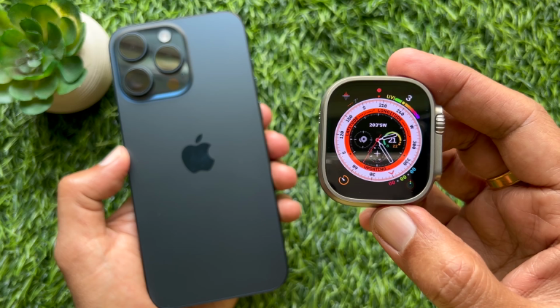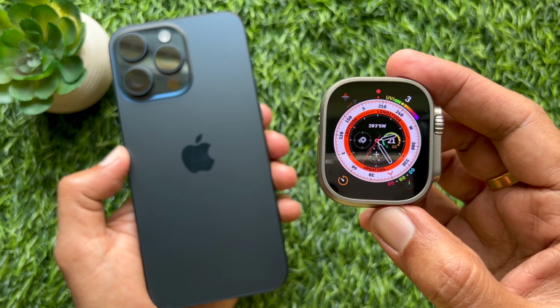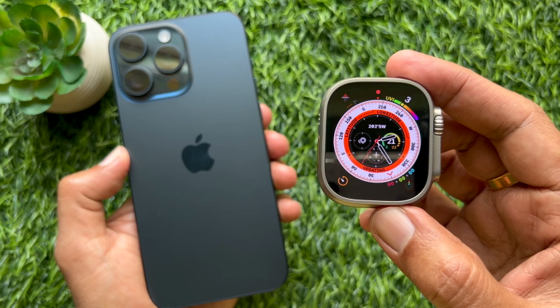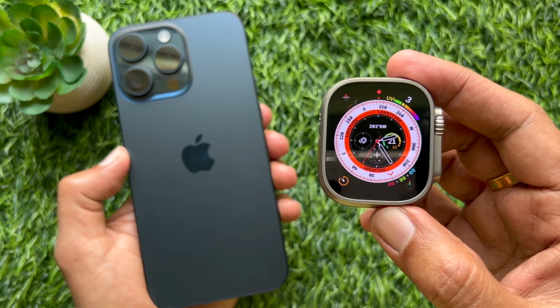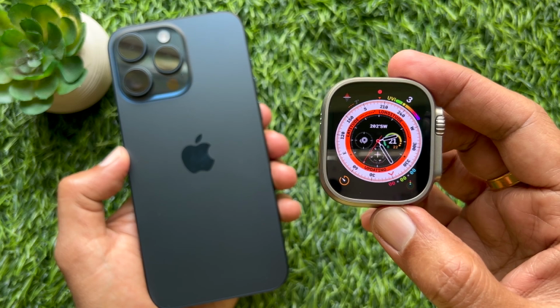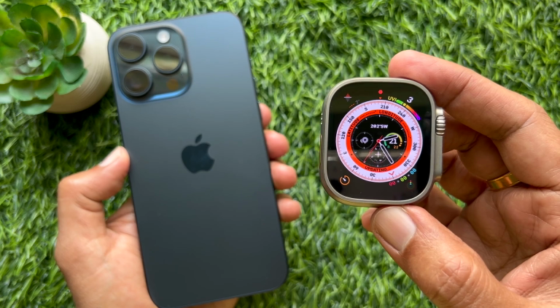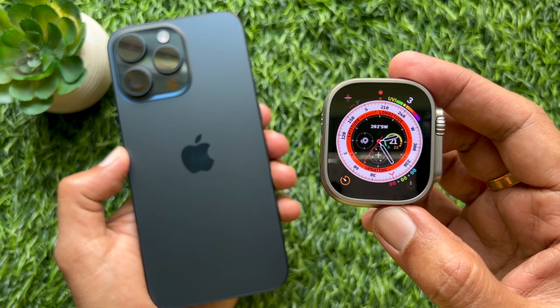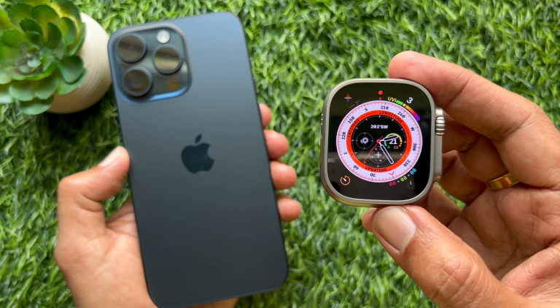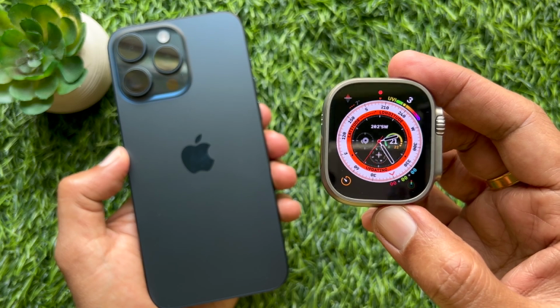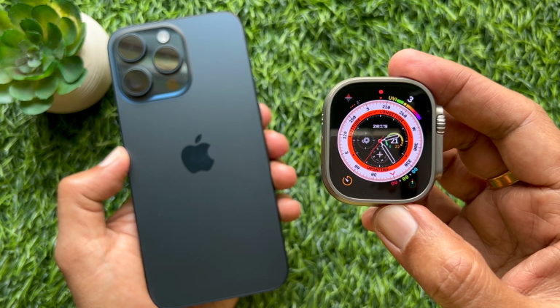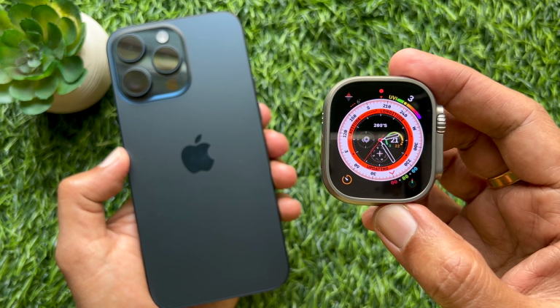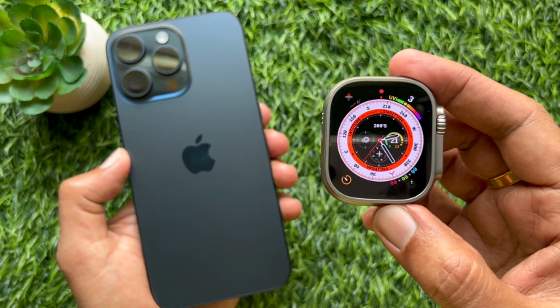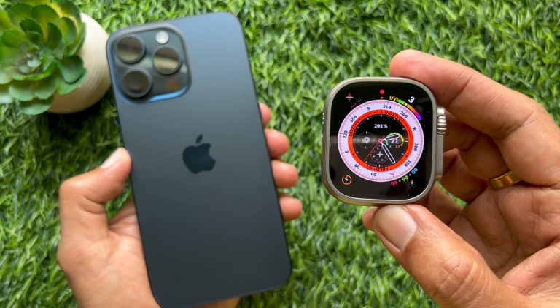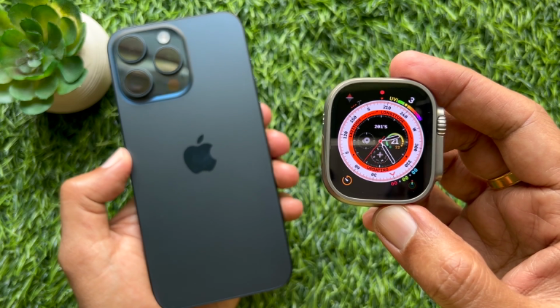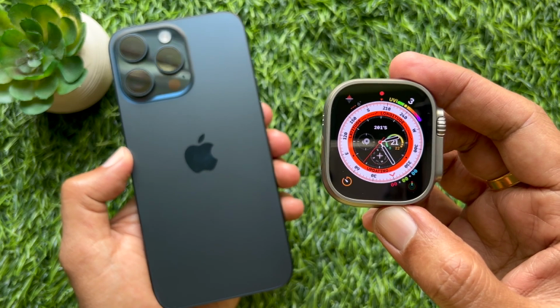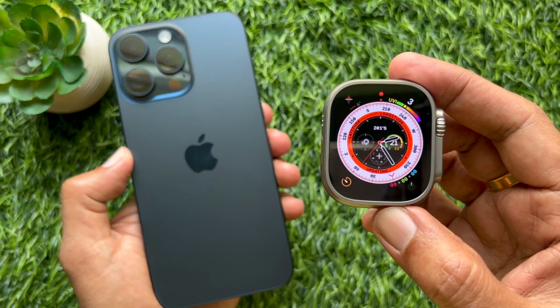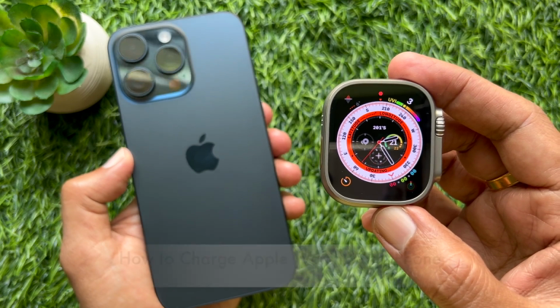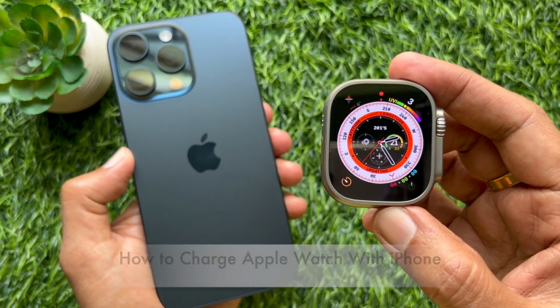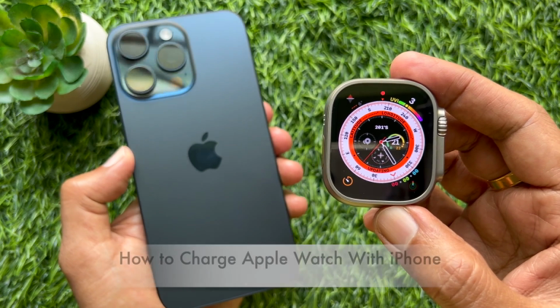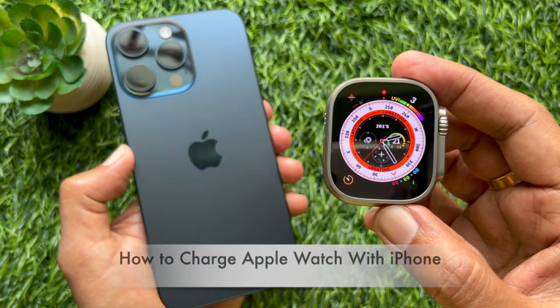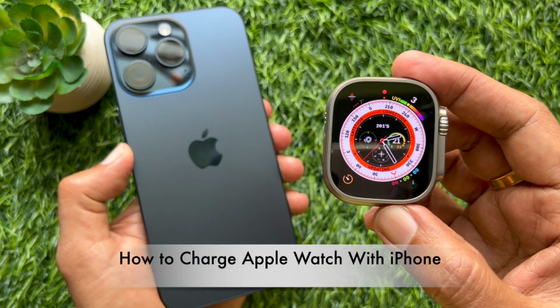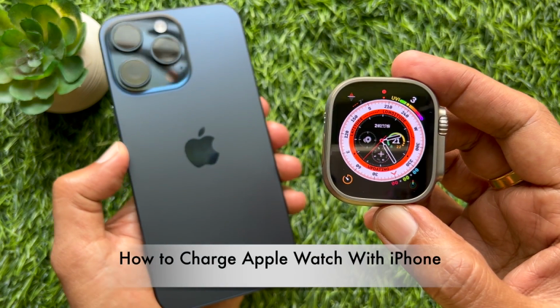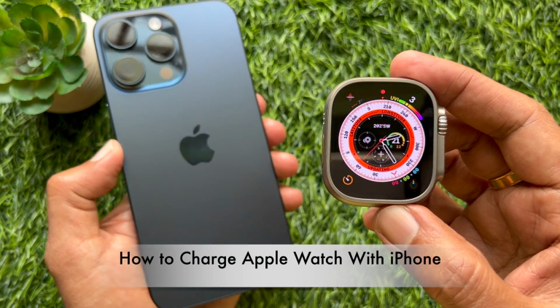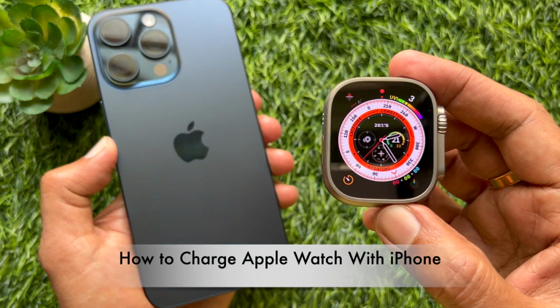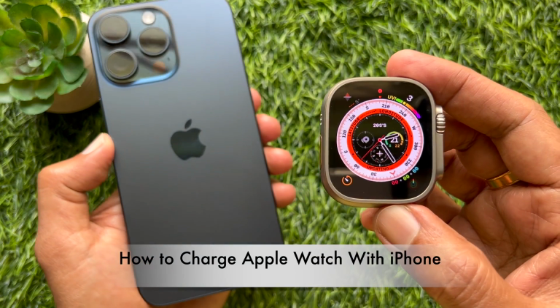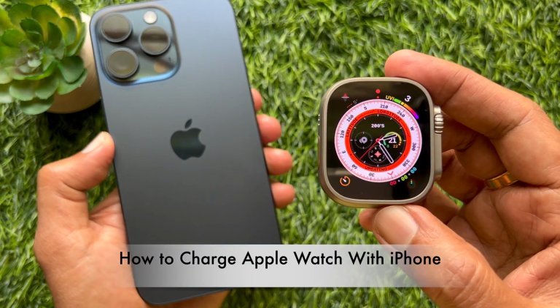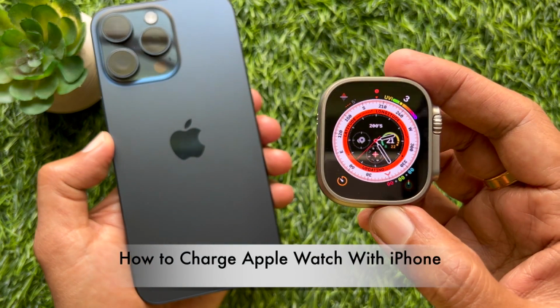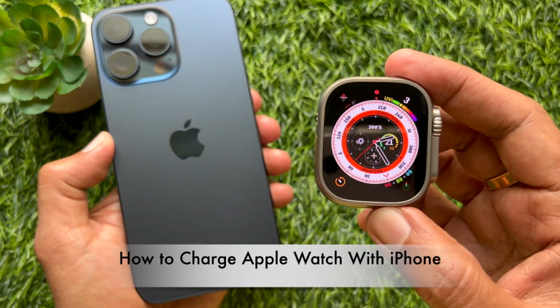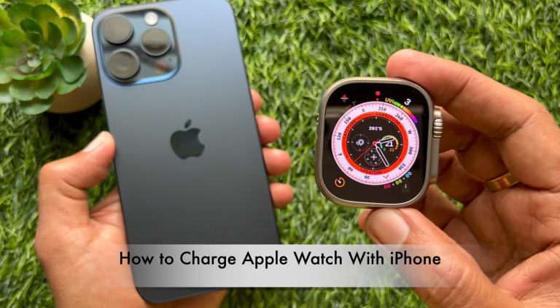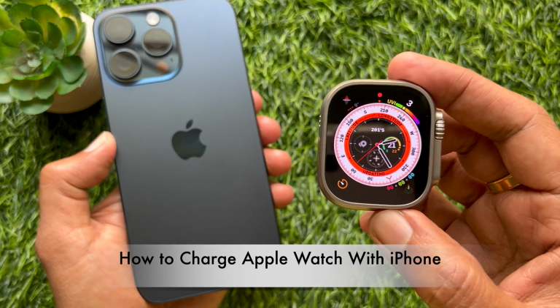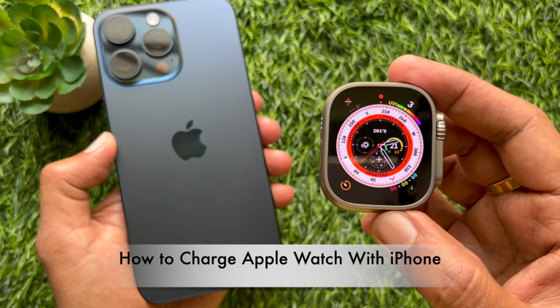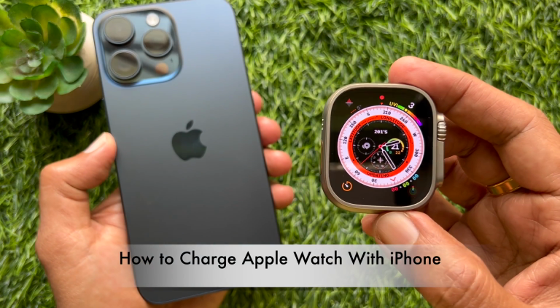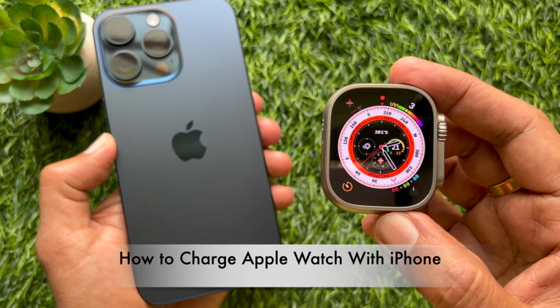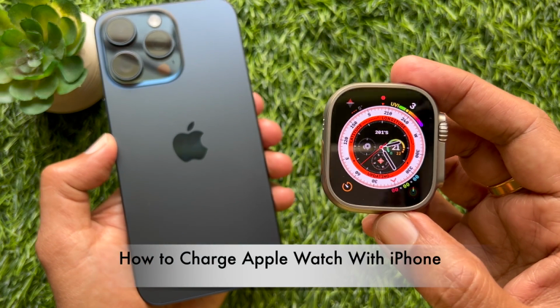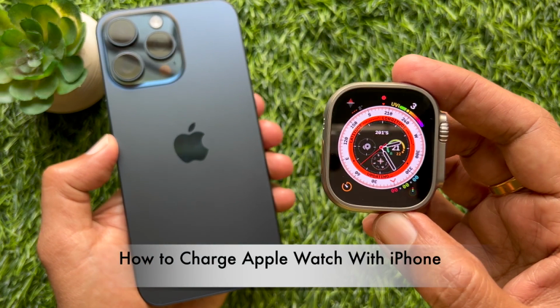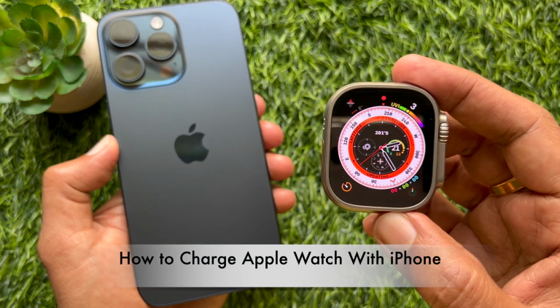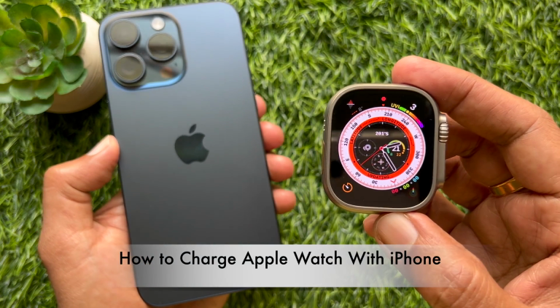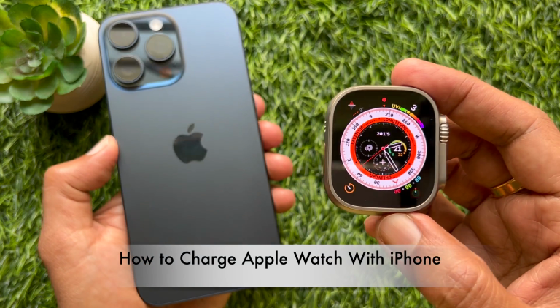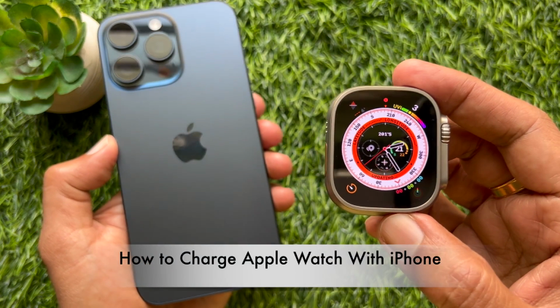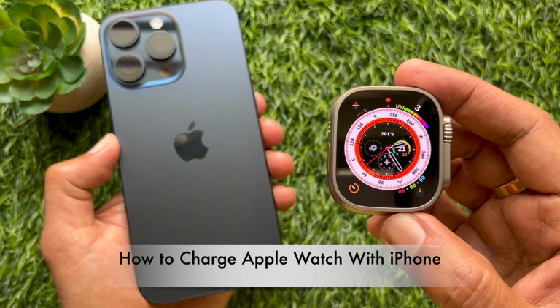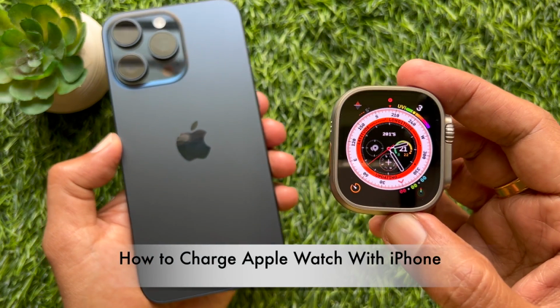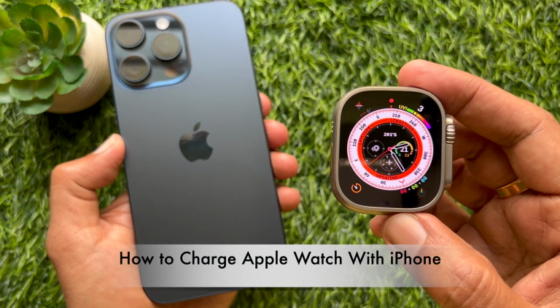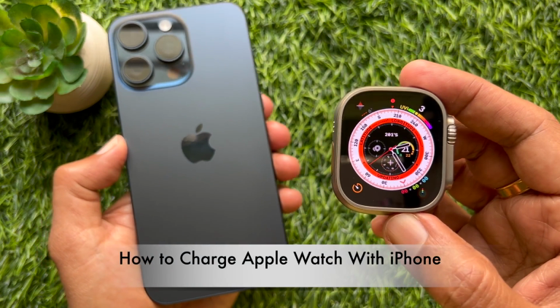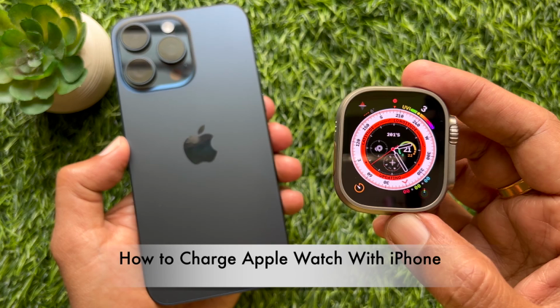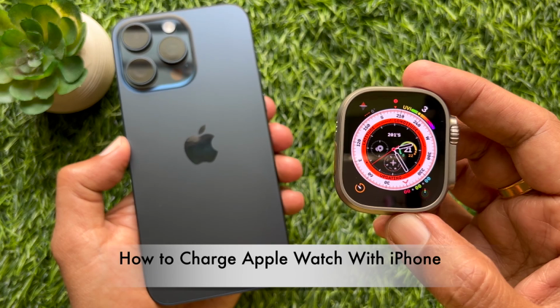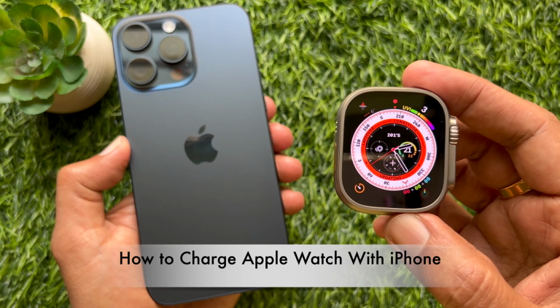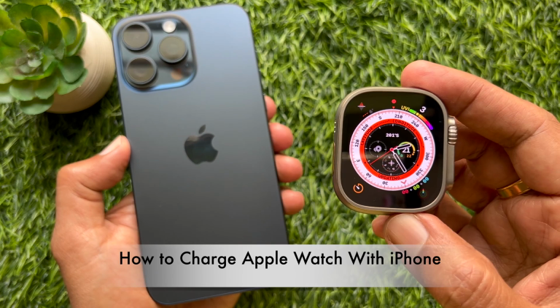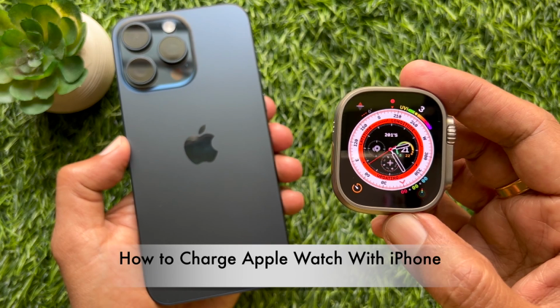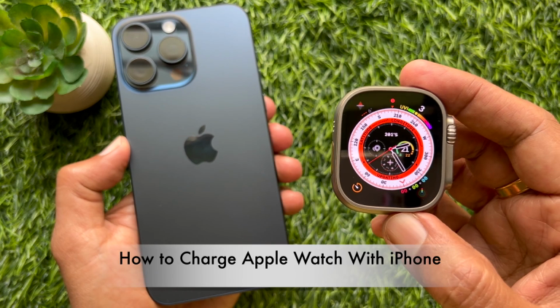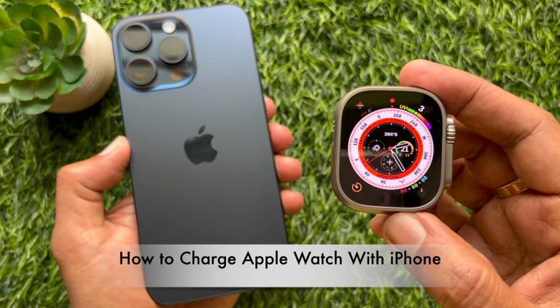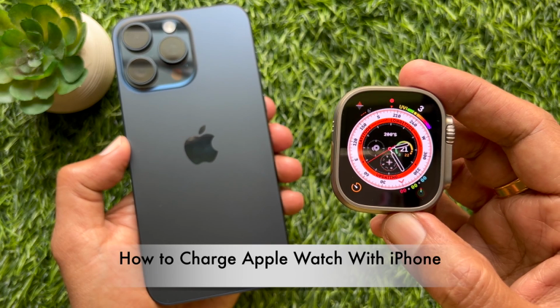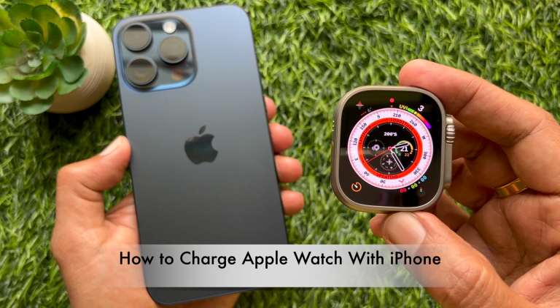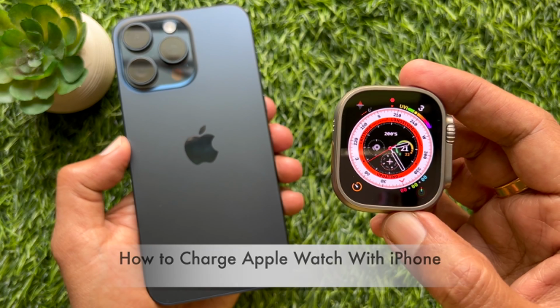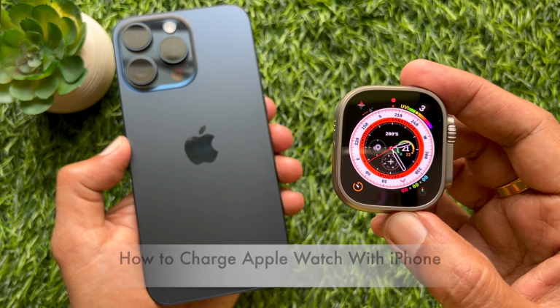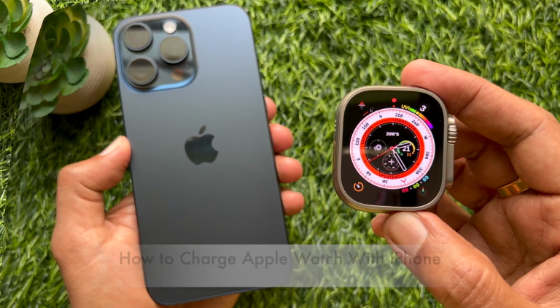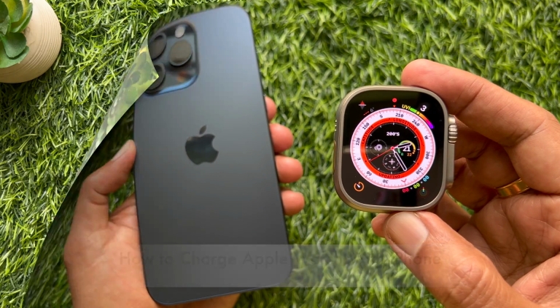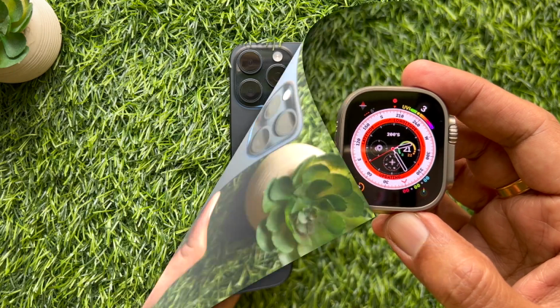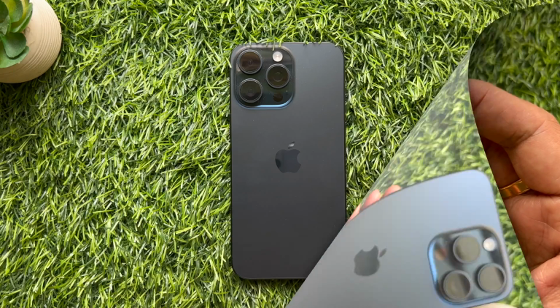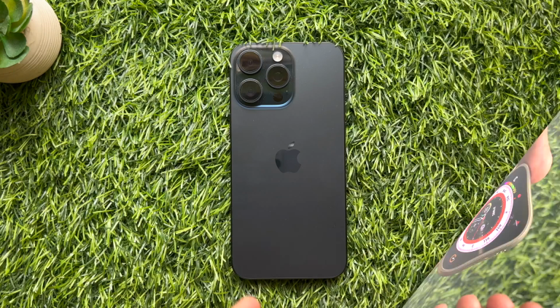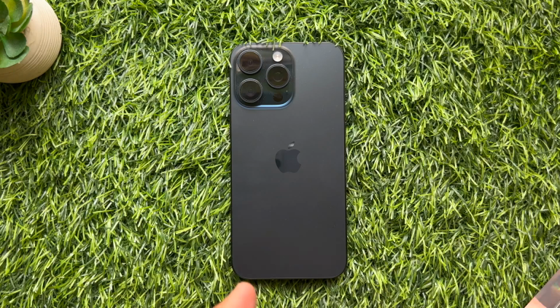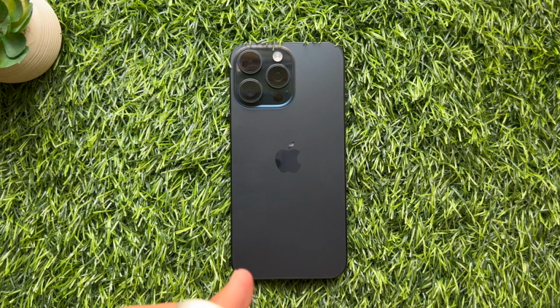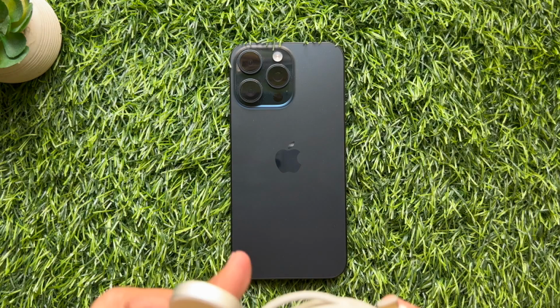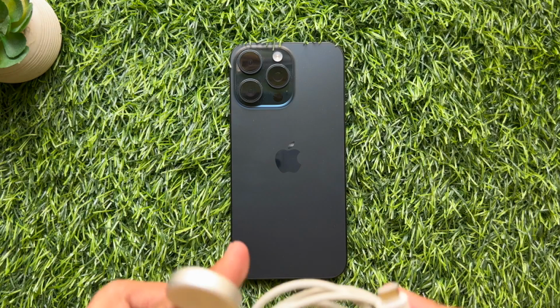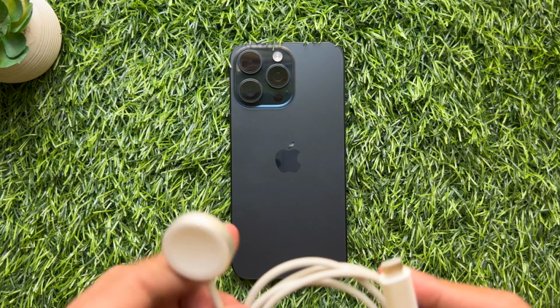Hello everyone. Today I would like to show you all how to charge your Apple Watch with iPhone. Let's have a look.